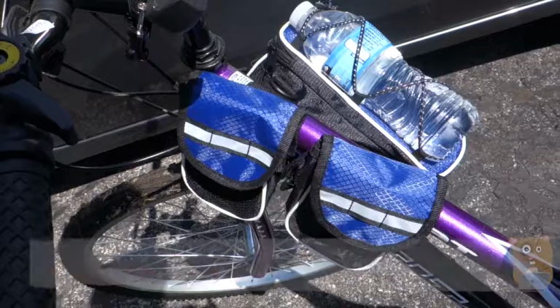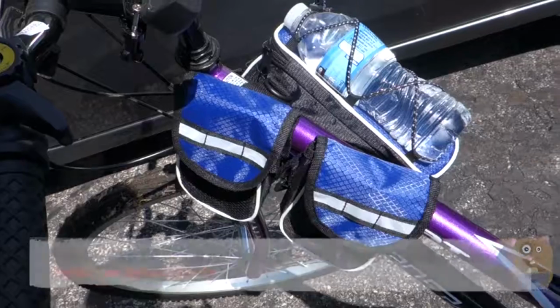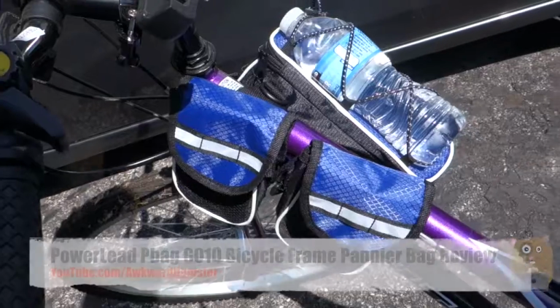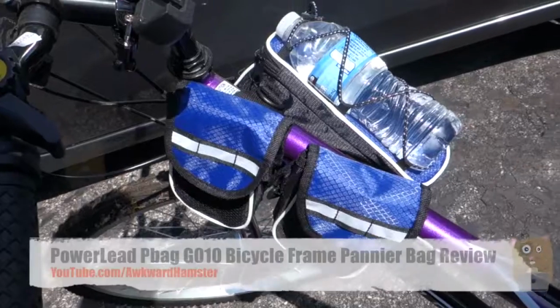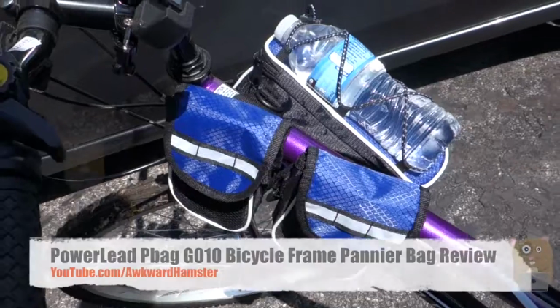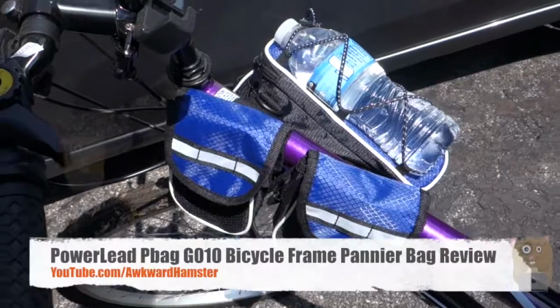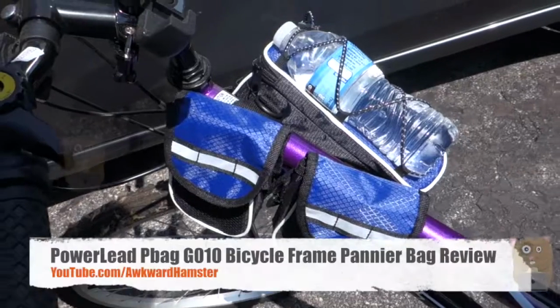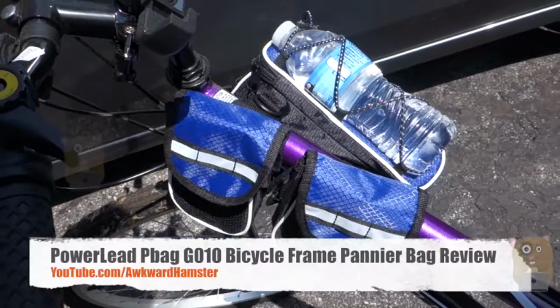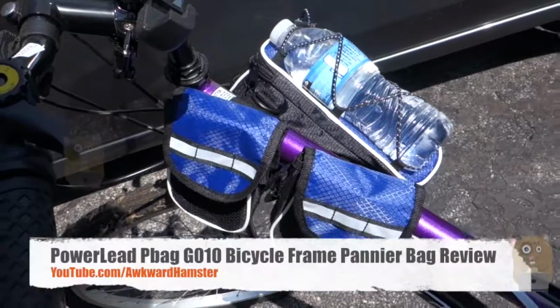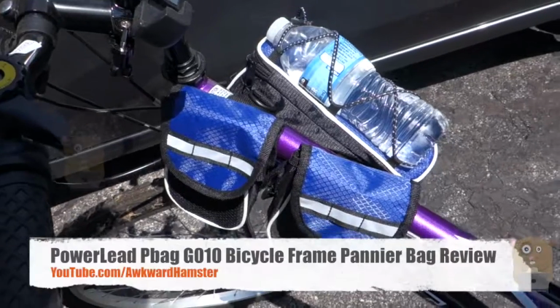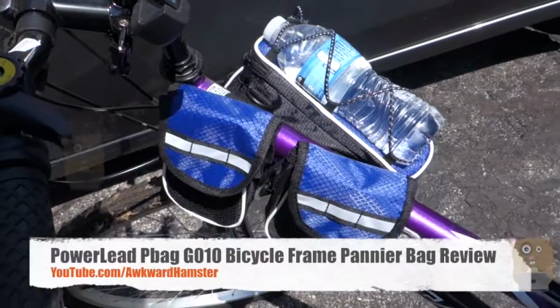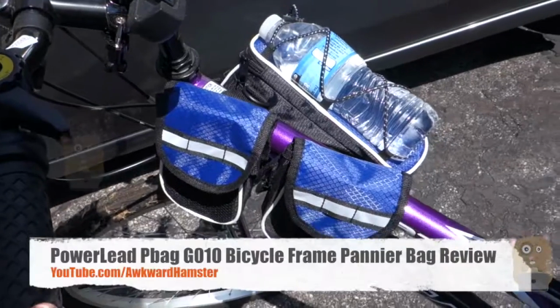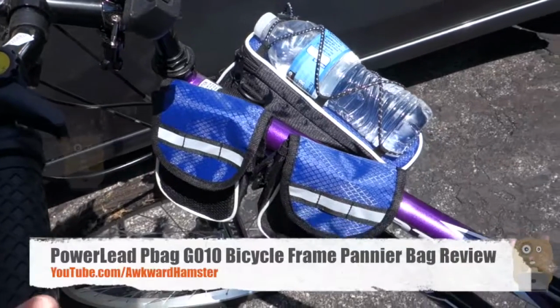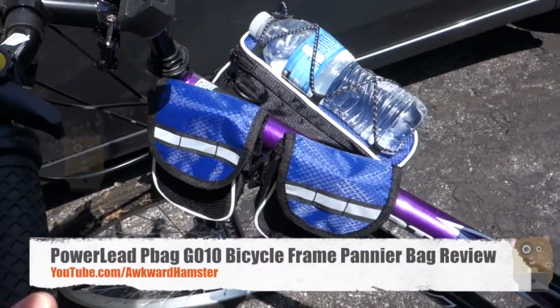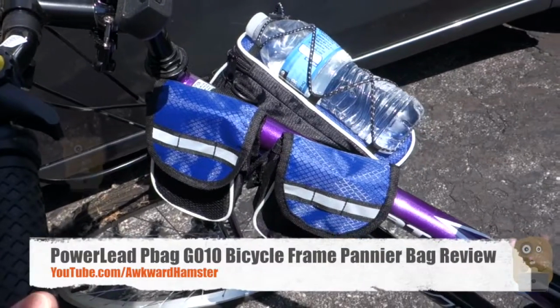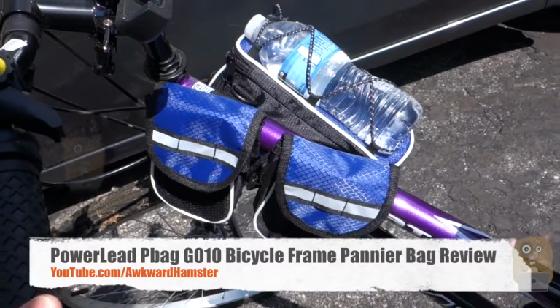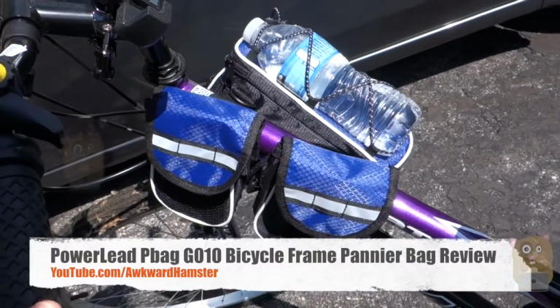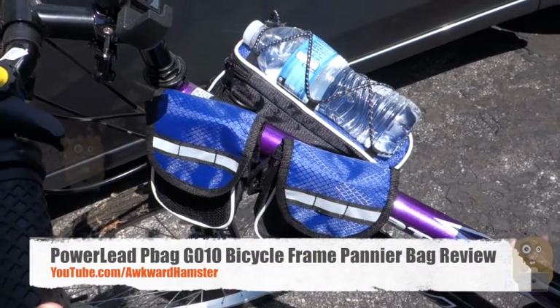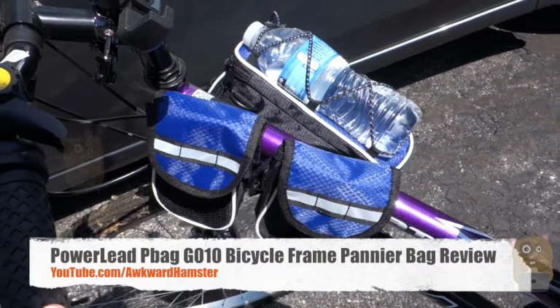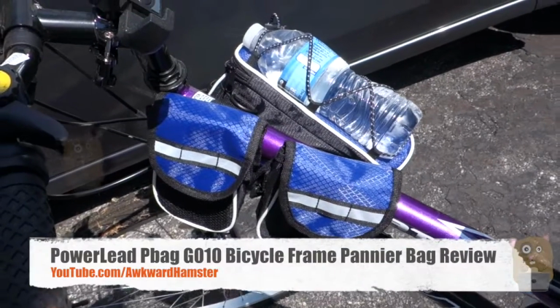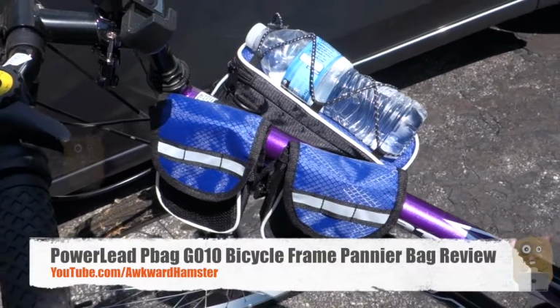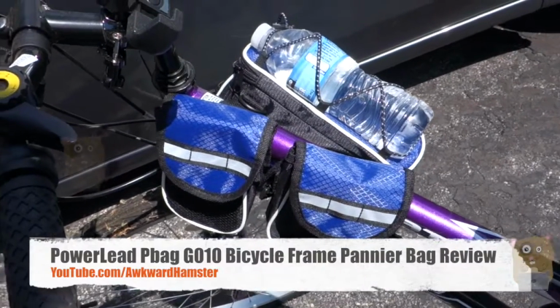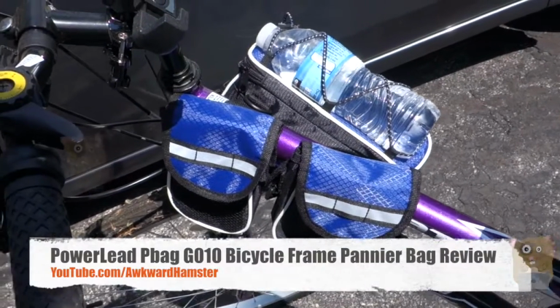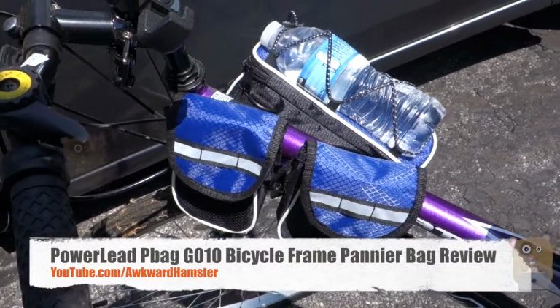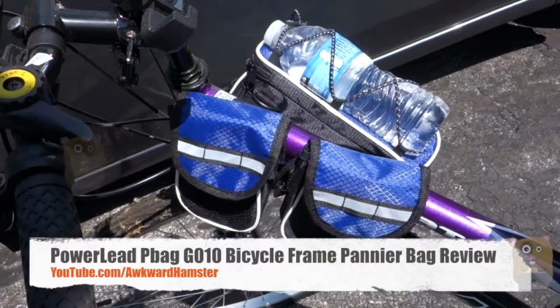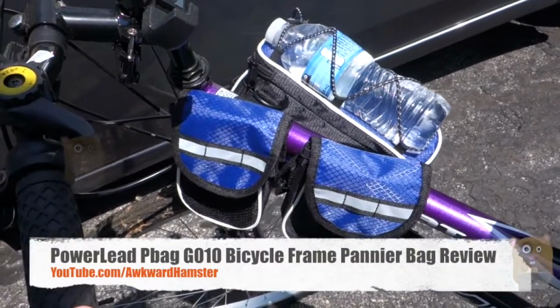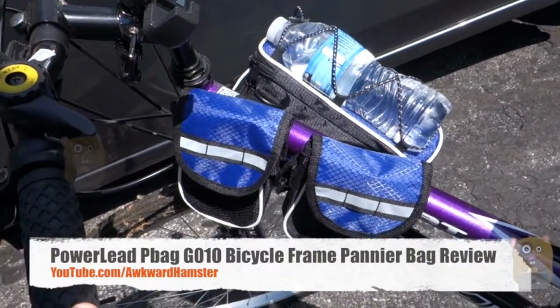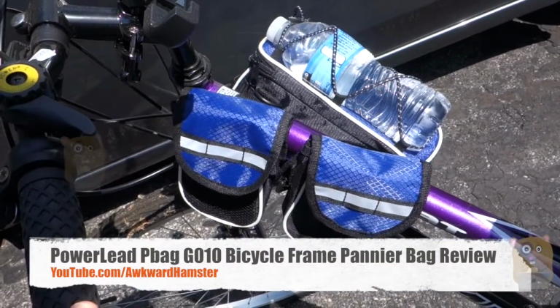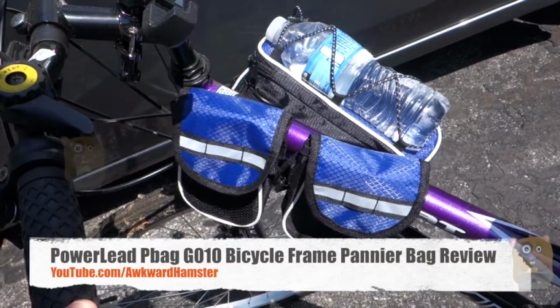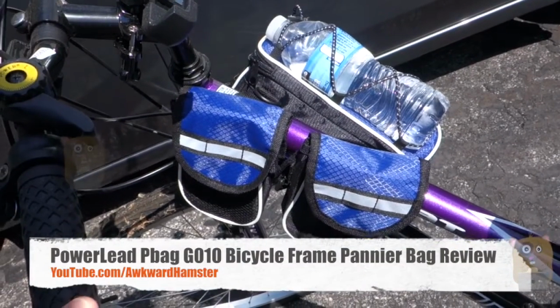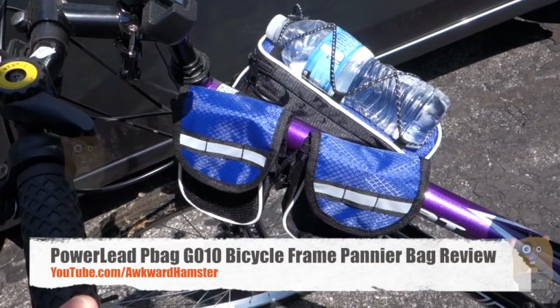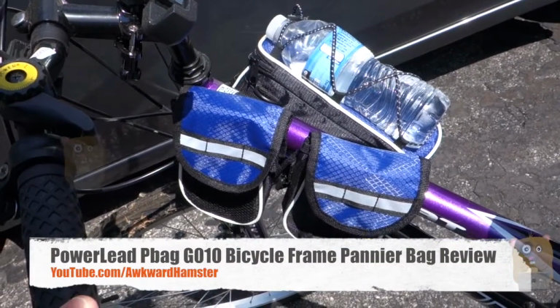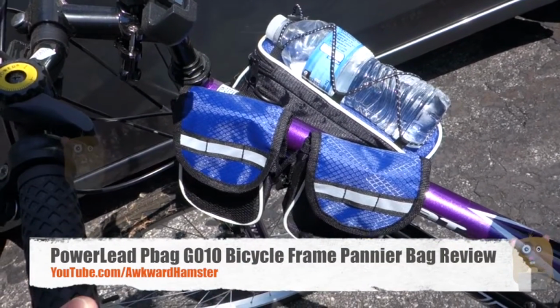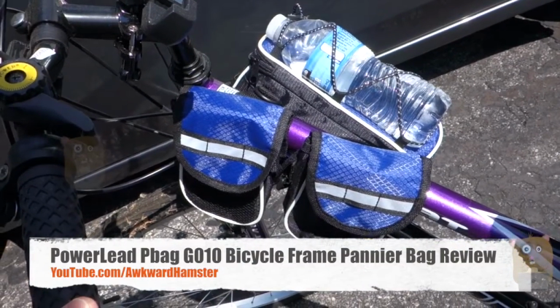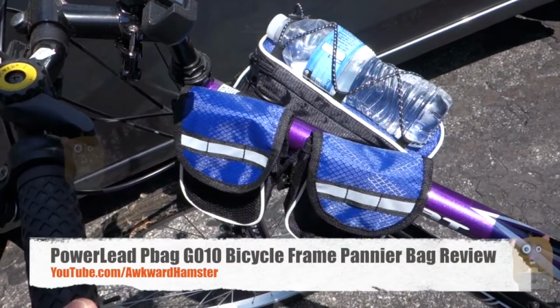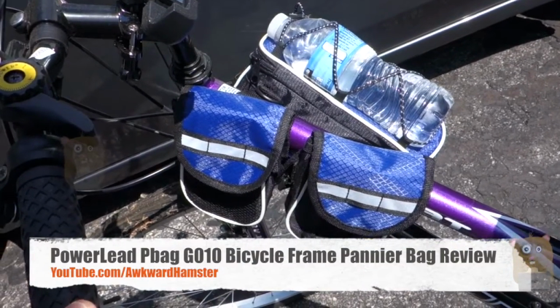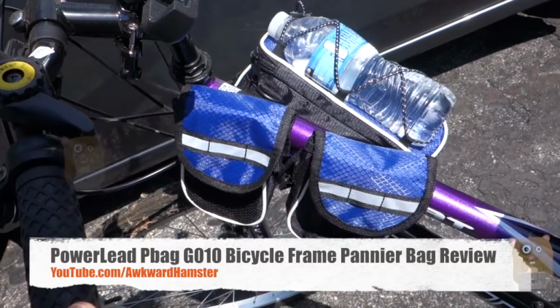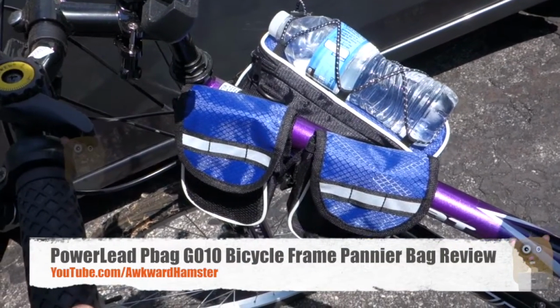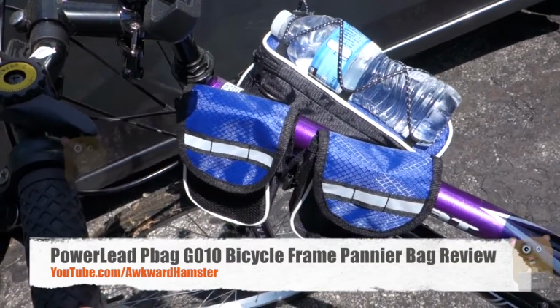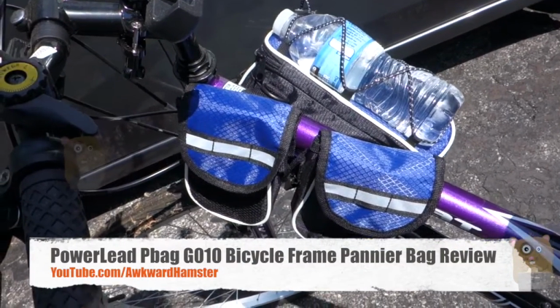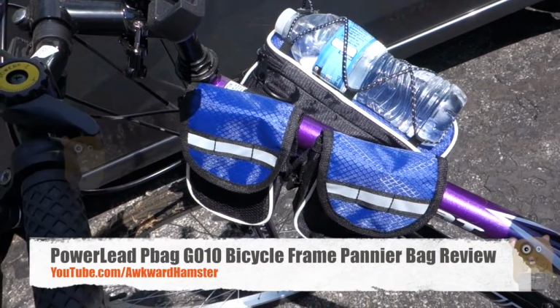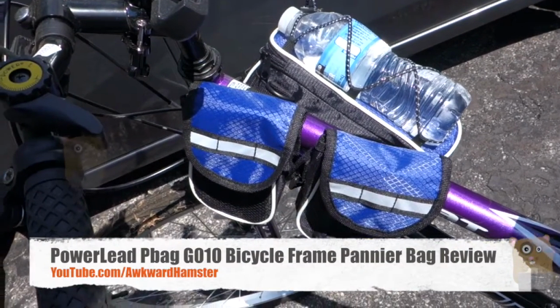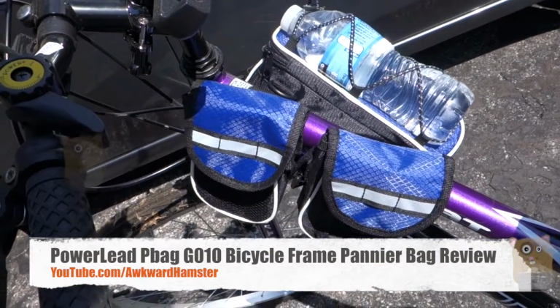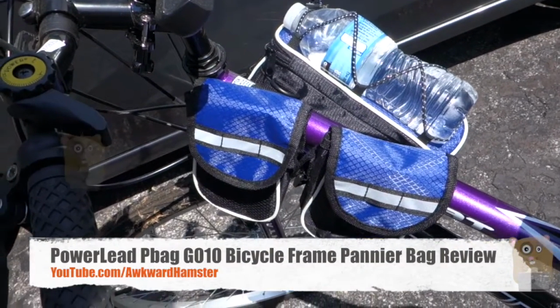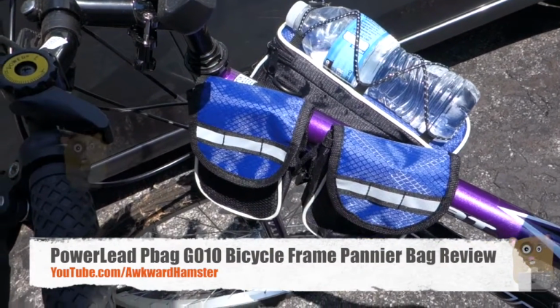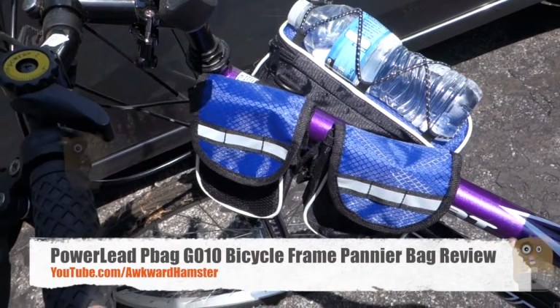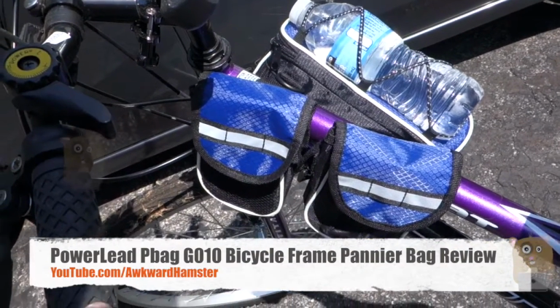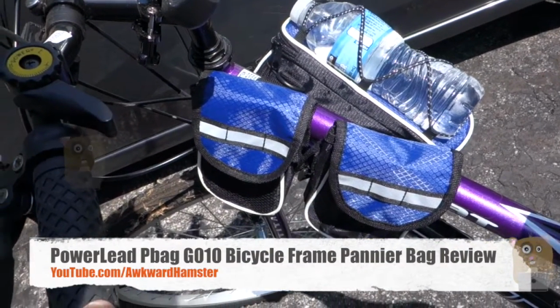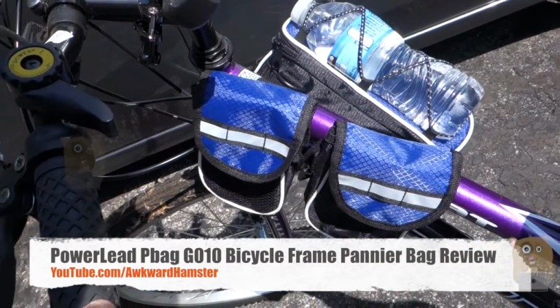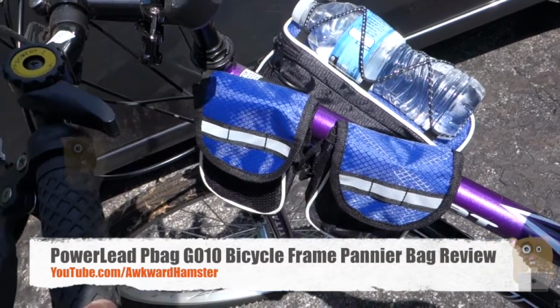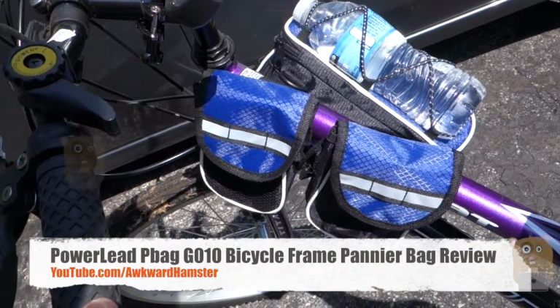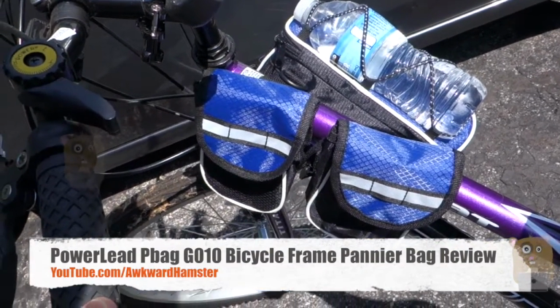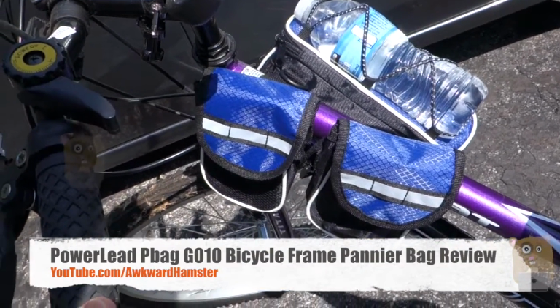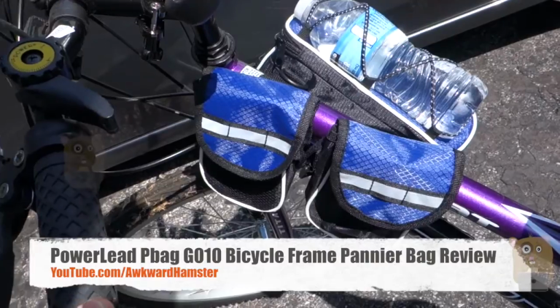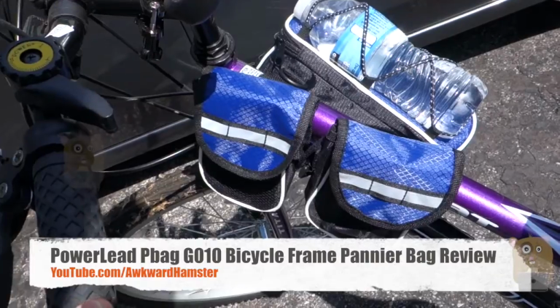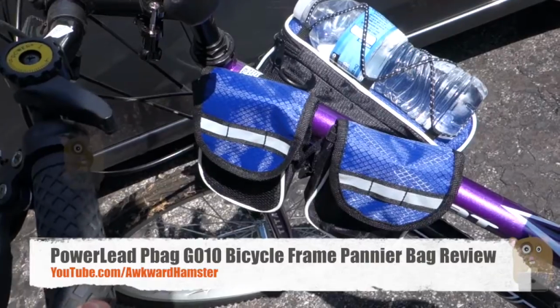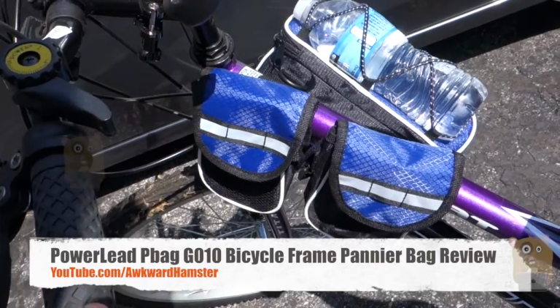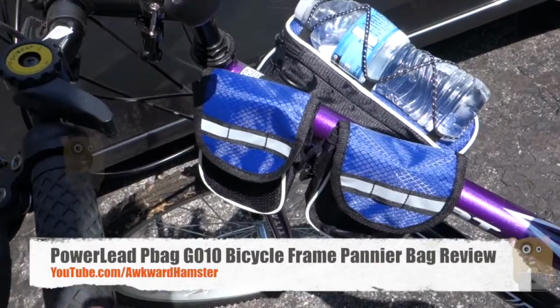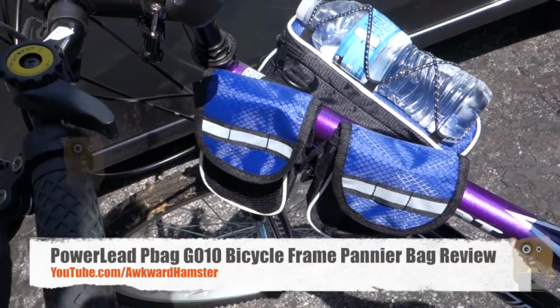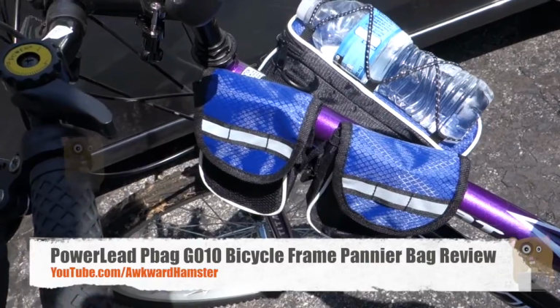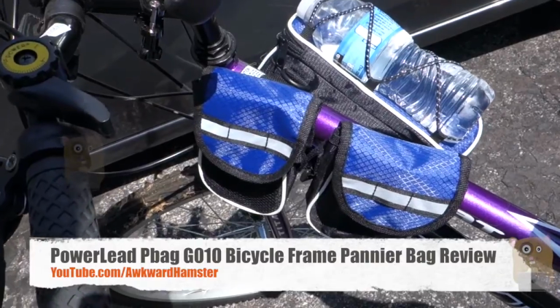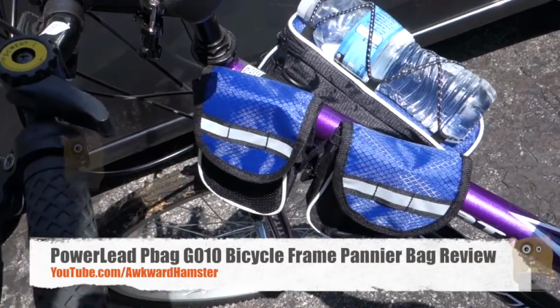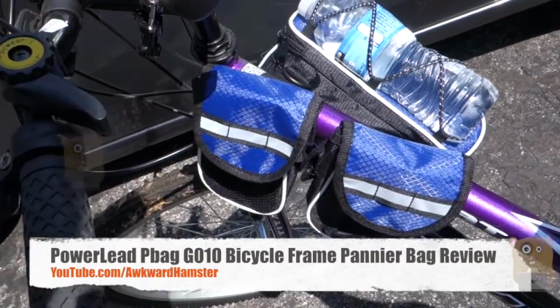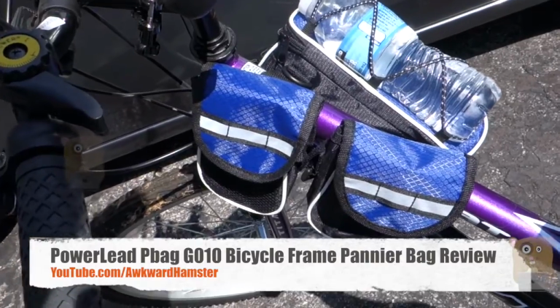Hi, welcome to Uncle Hamster. Today I'll be filming this Powerlead Bicycle Frame Bag, and this one costs roughly $15 on Amazon.